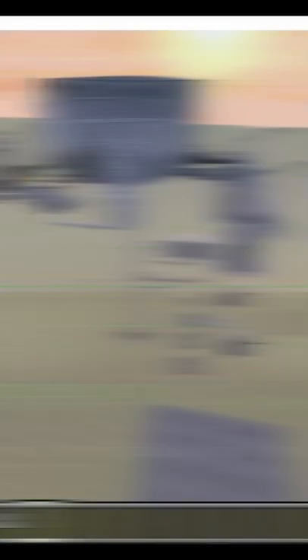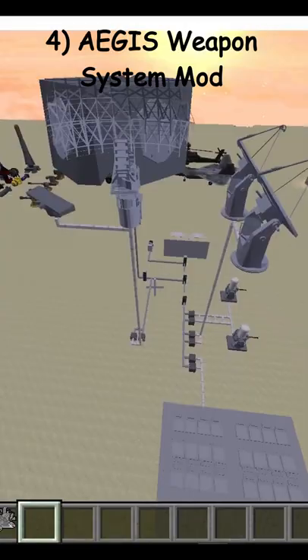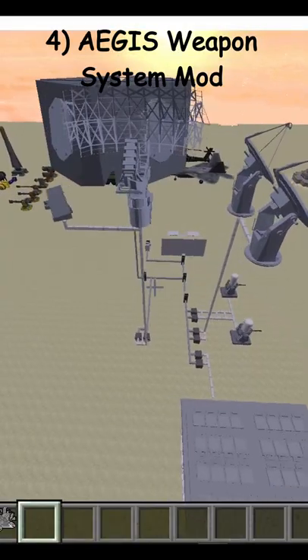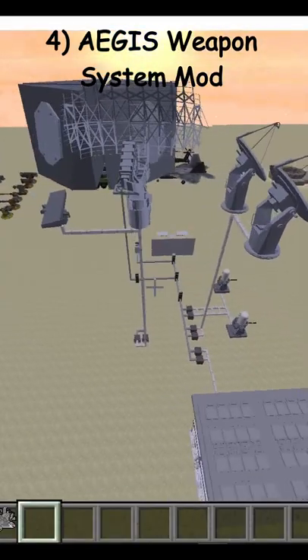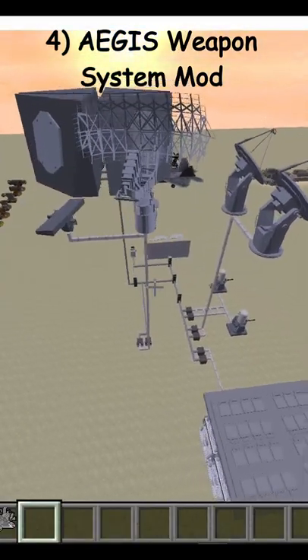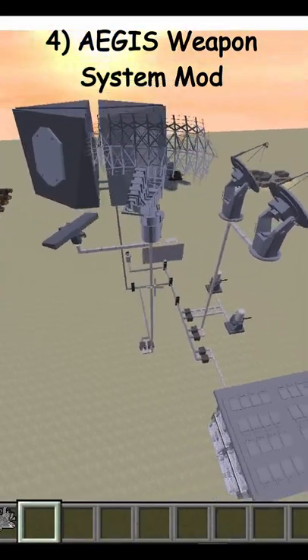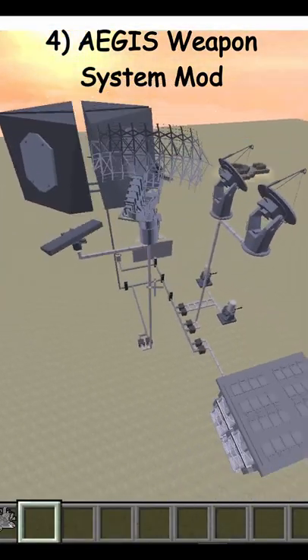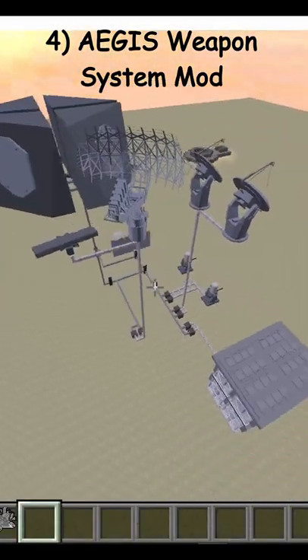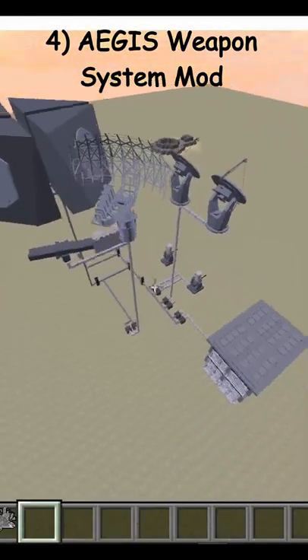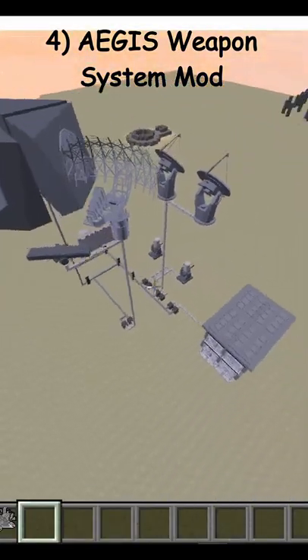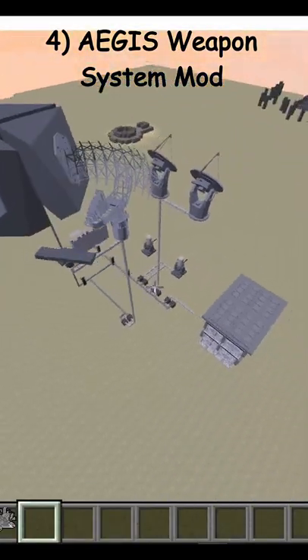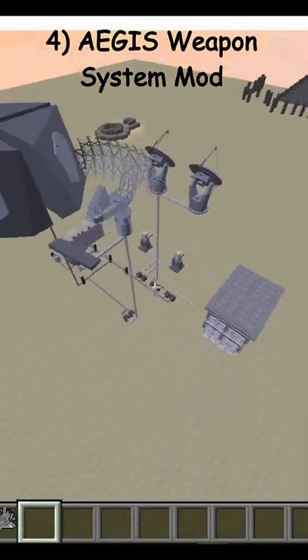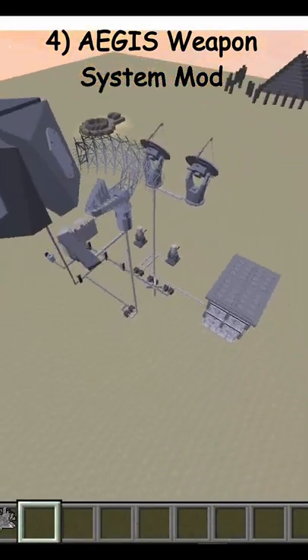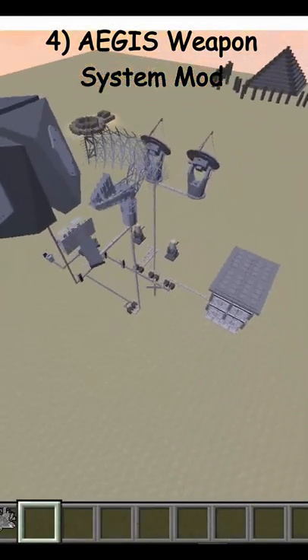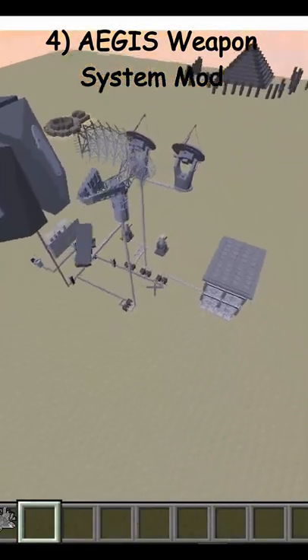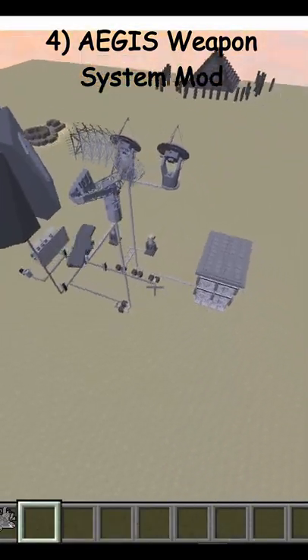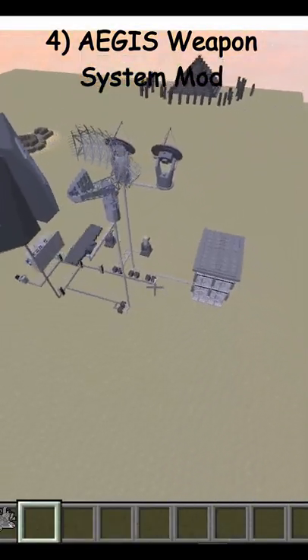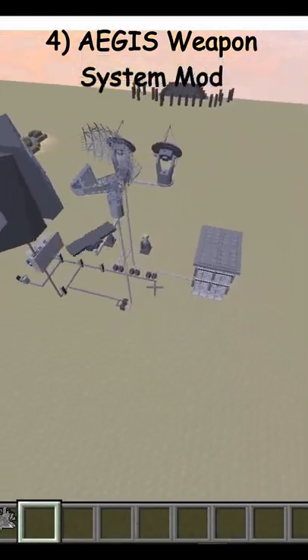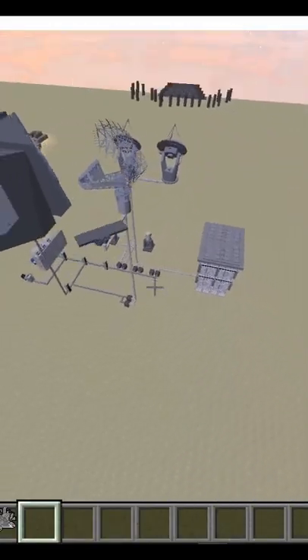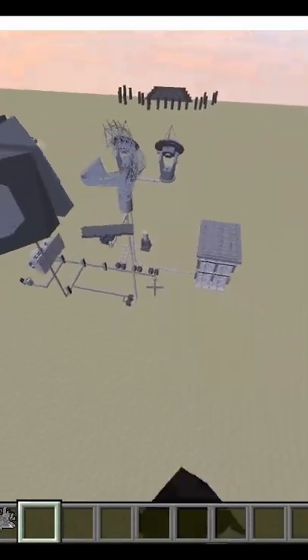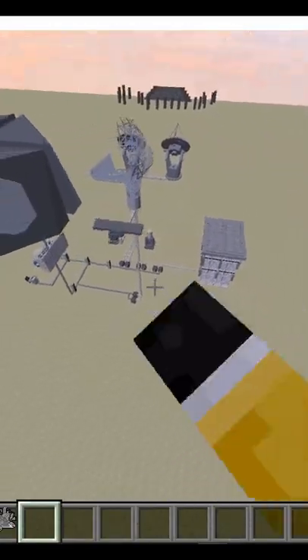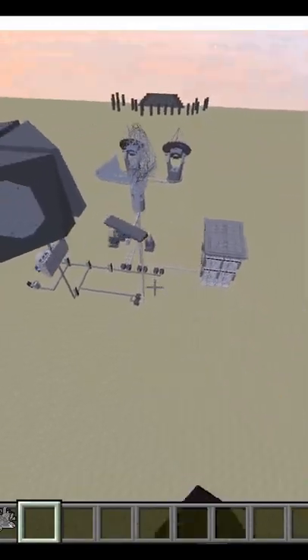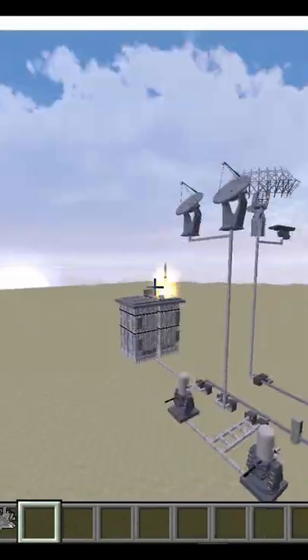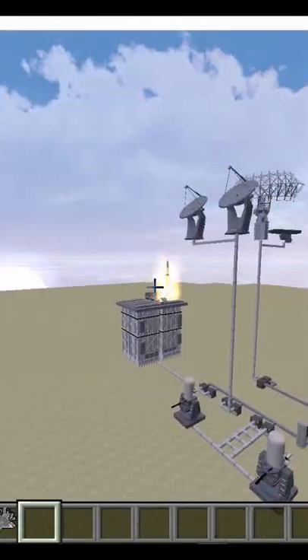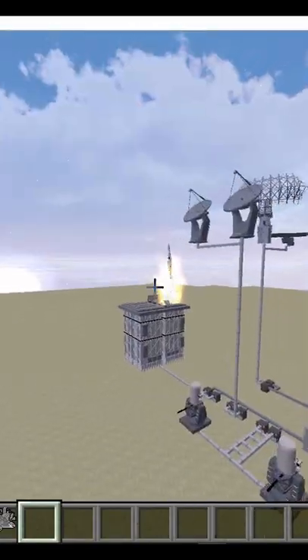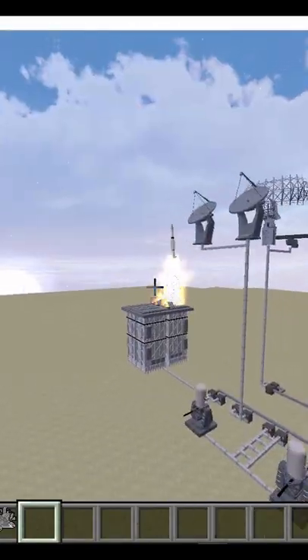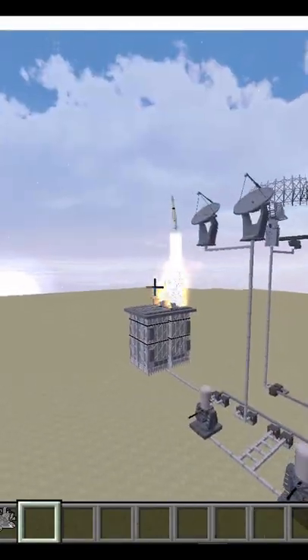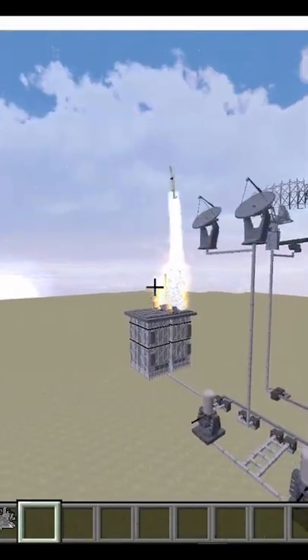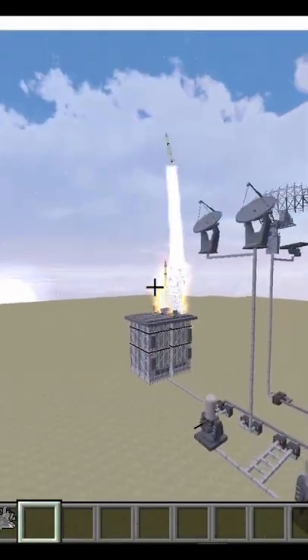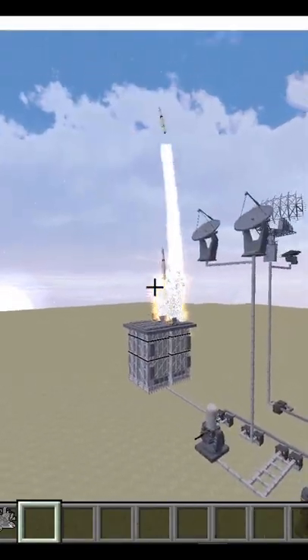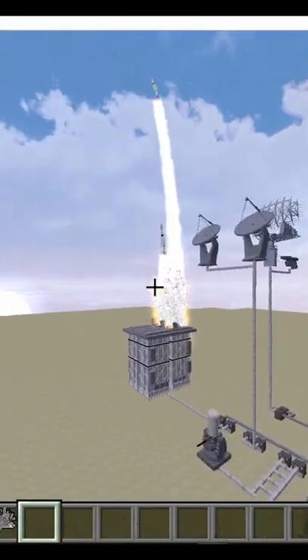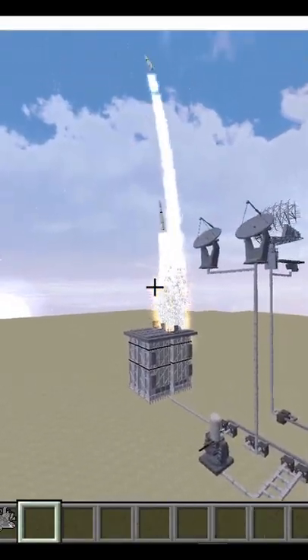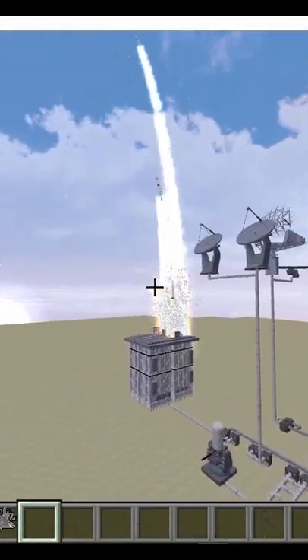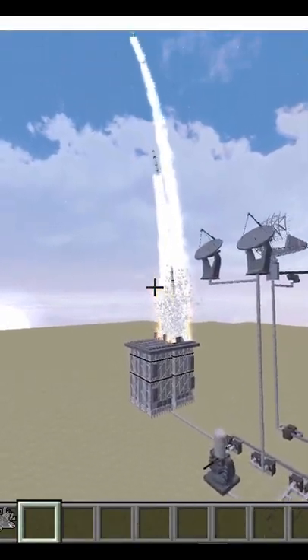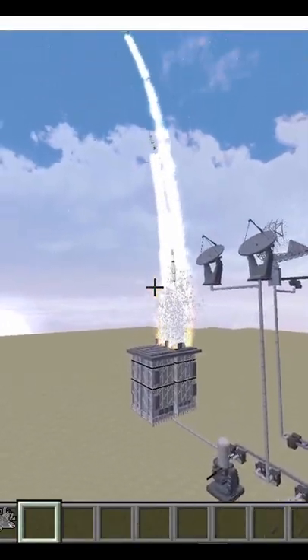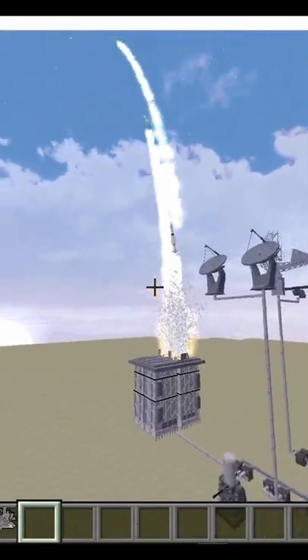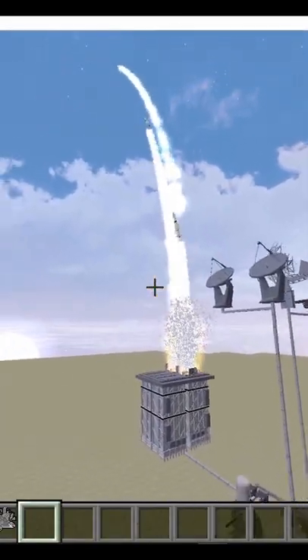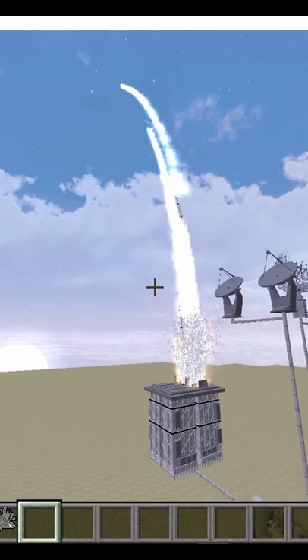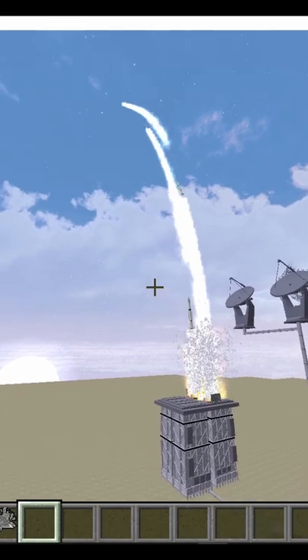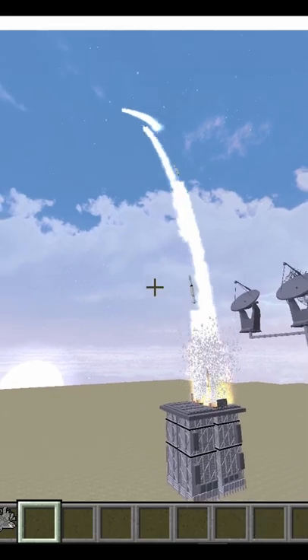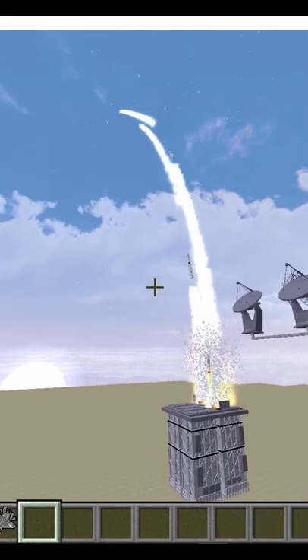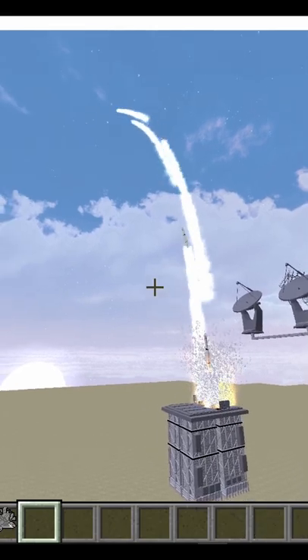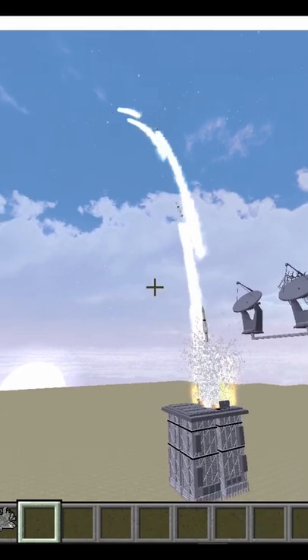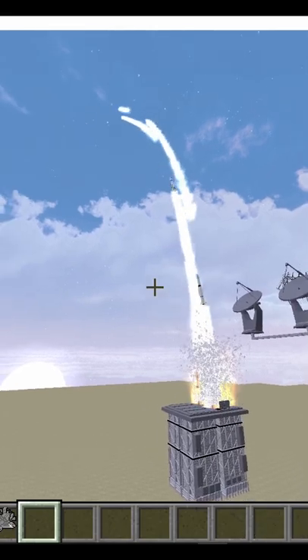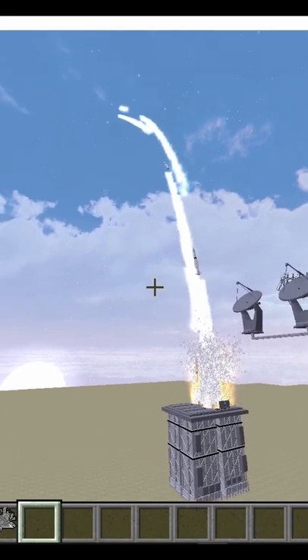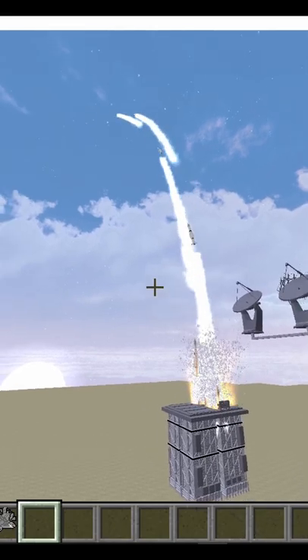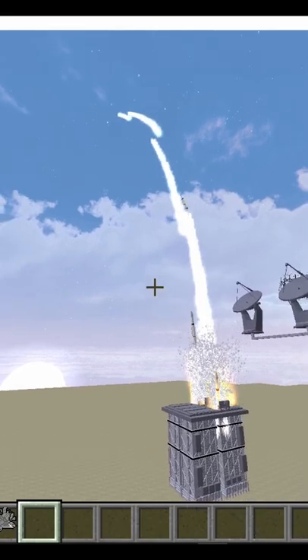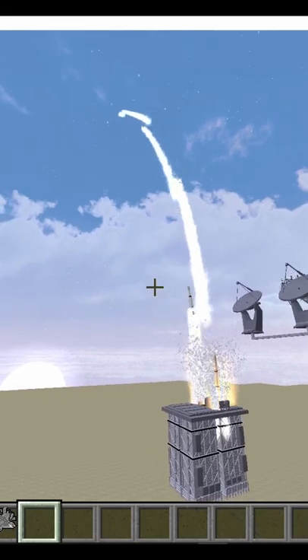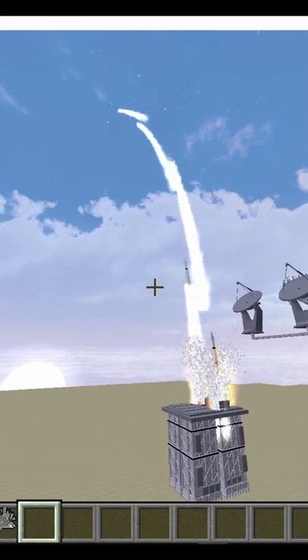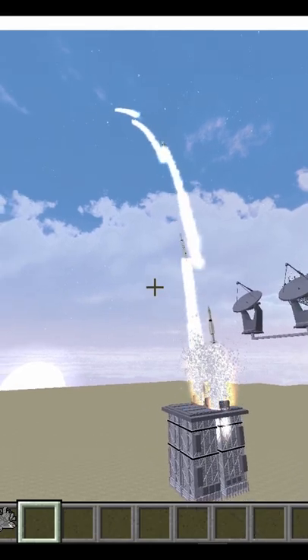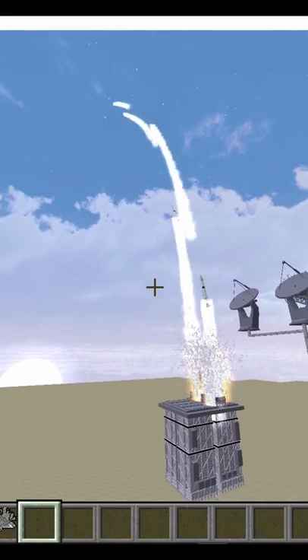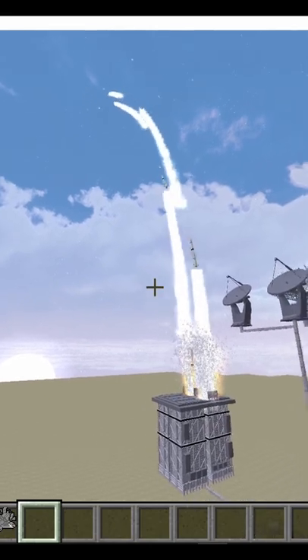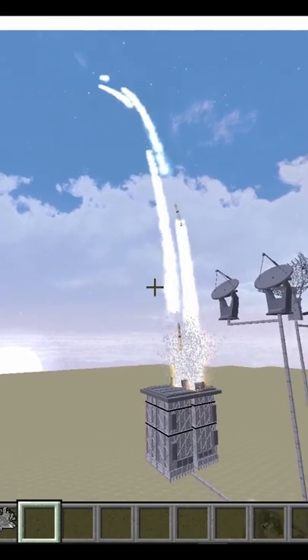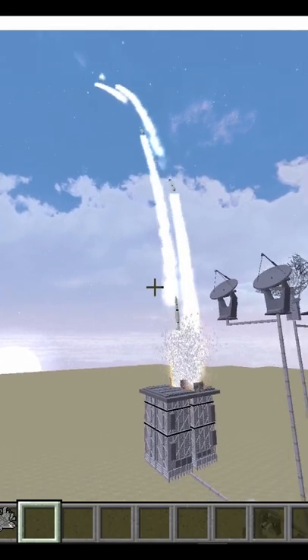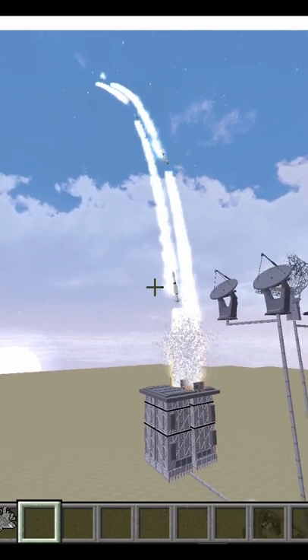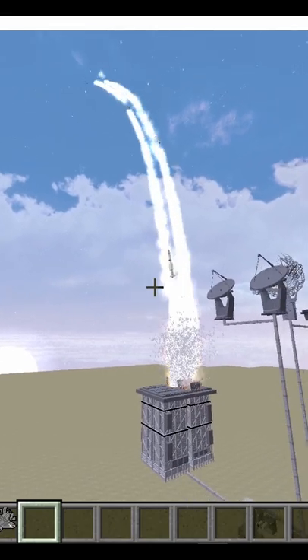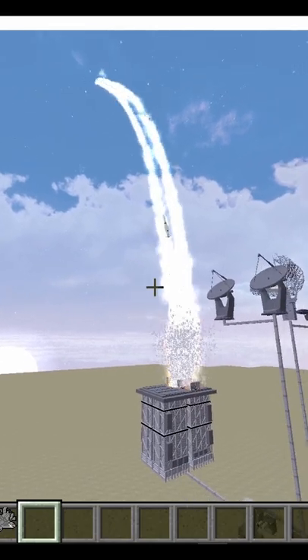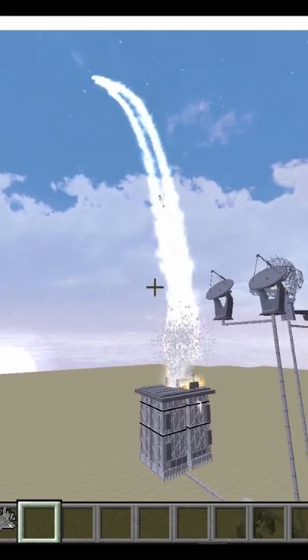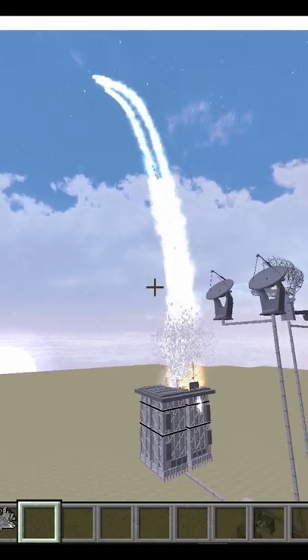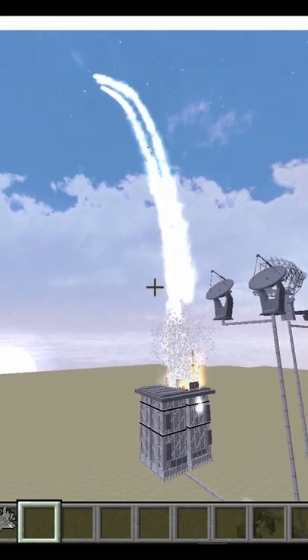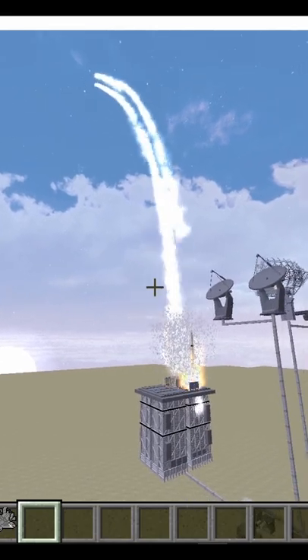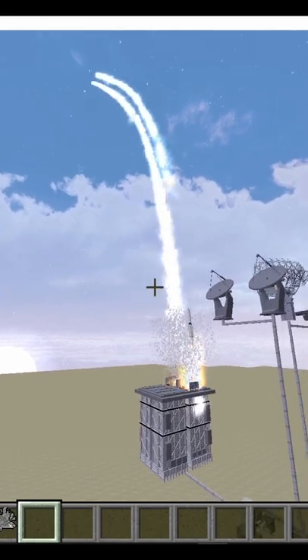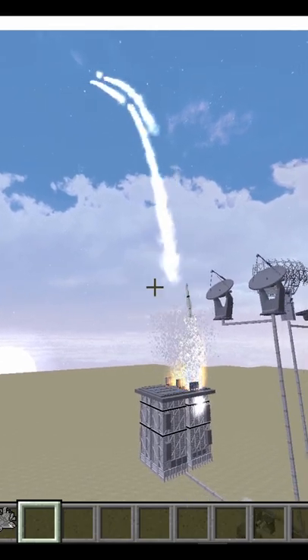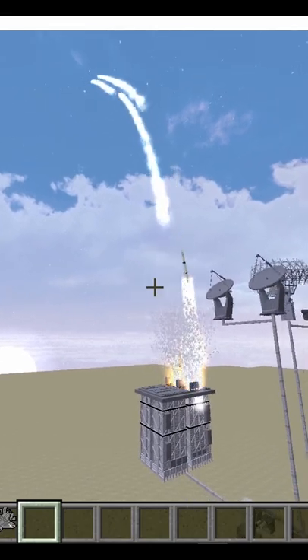At number 4 we have the Aegis Weapon System, a mod whose tracking and defensive capabilities surpass any other, and it looks amazing when it is set up completely.